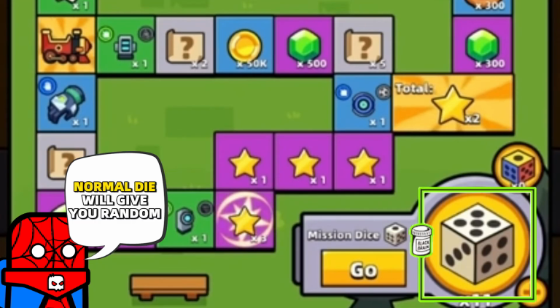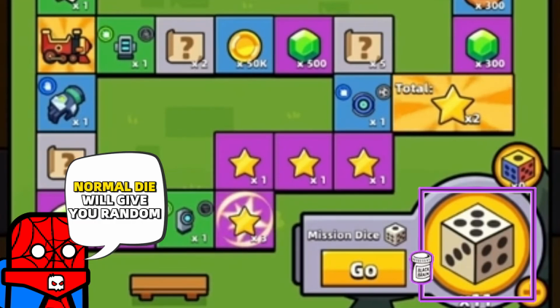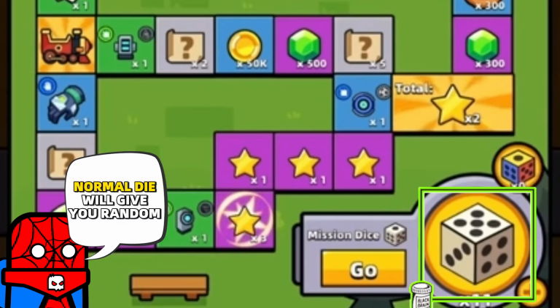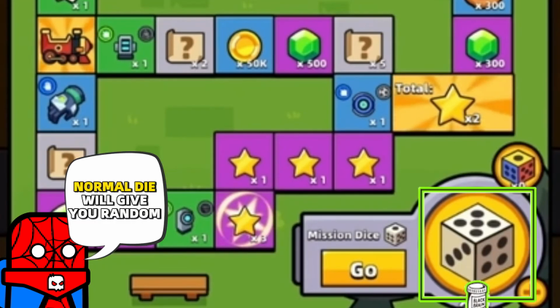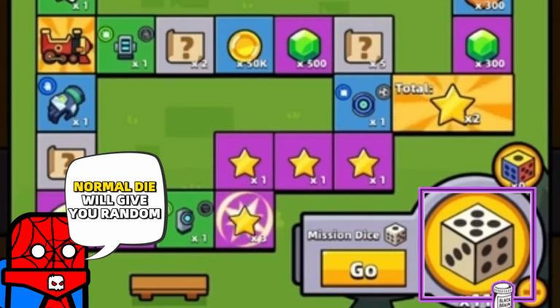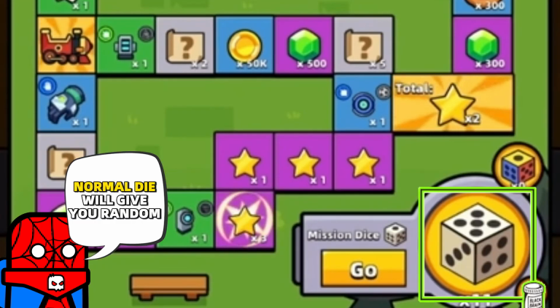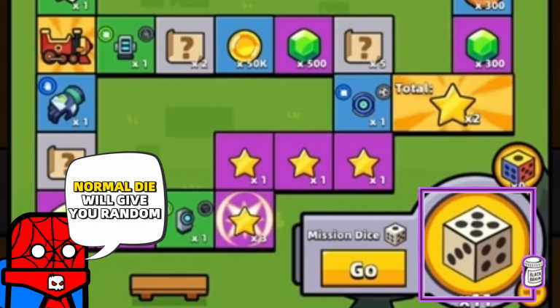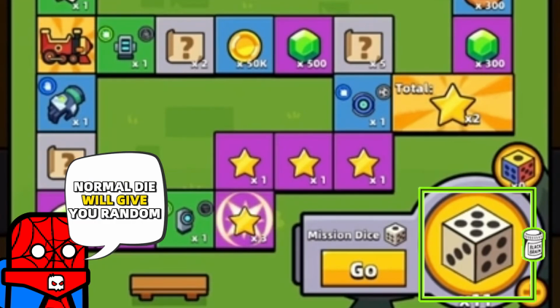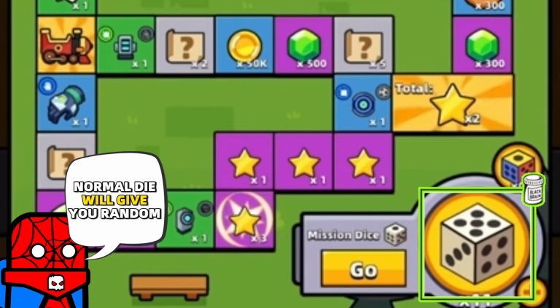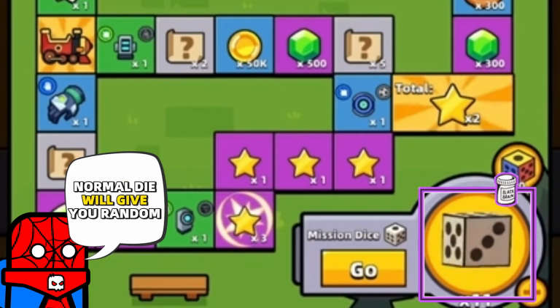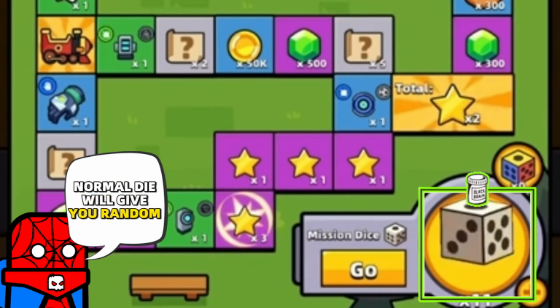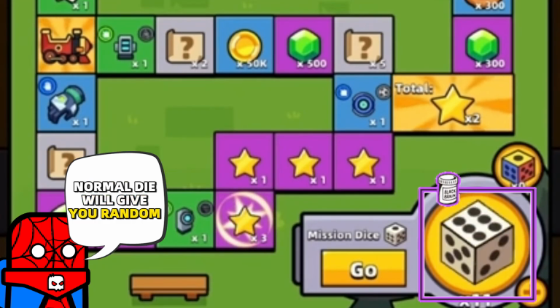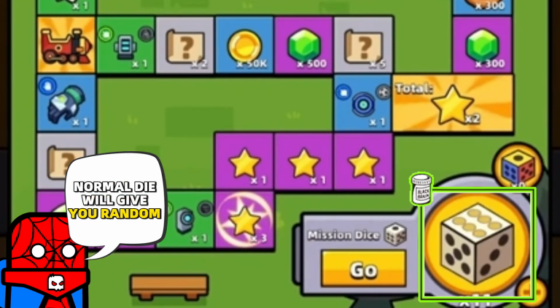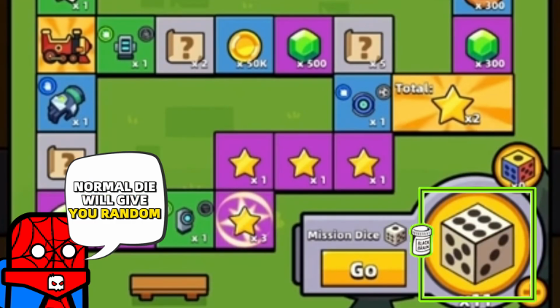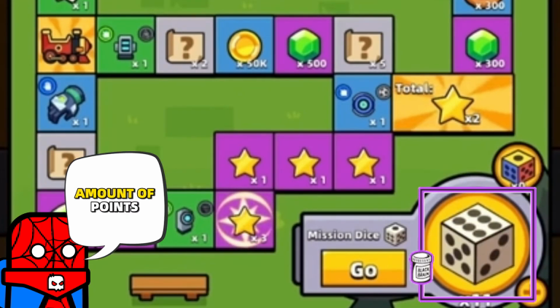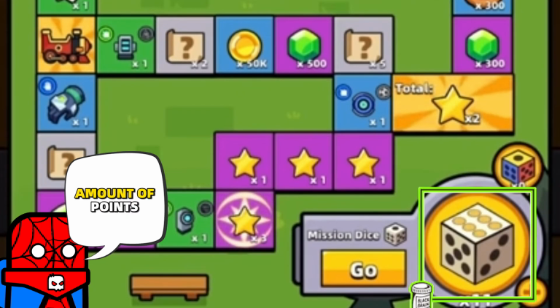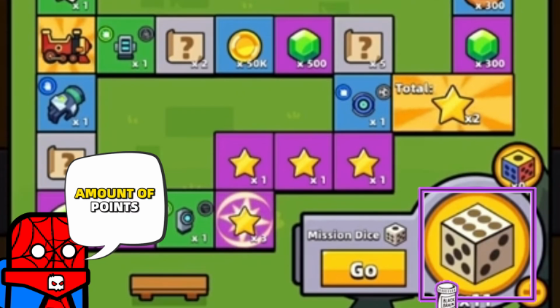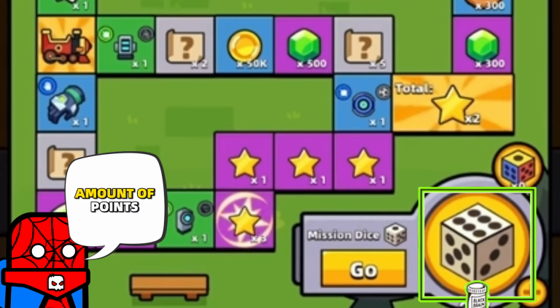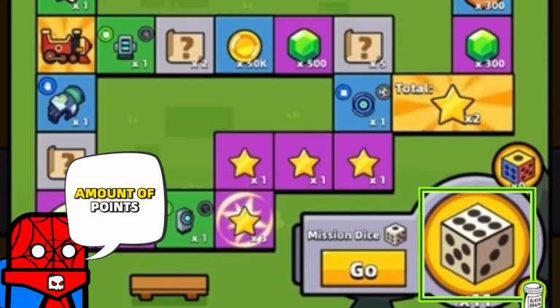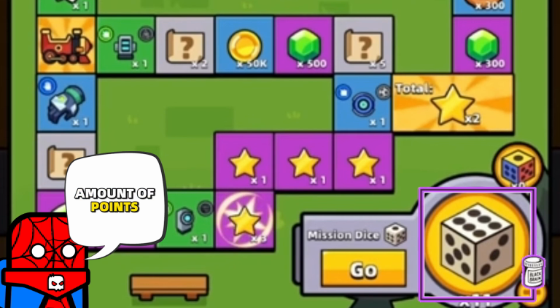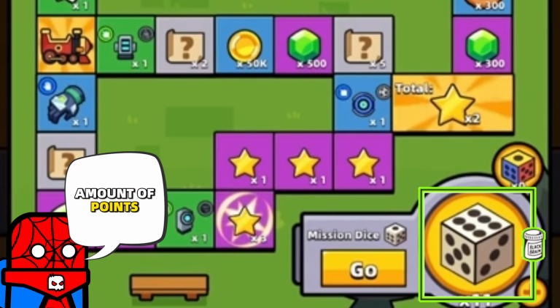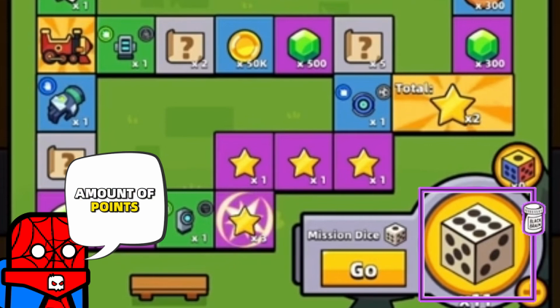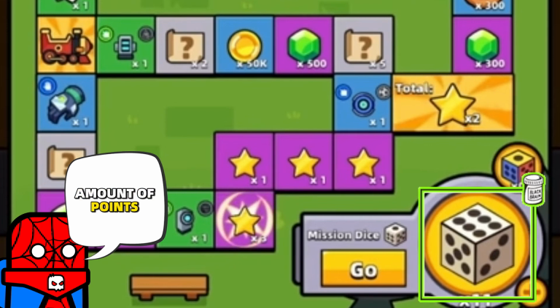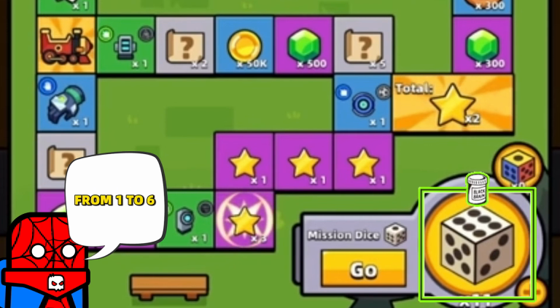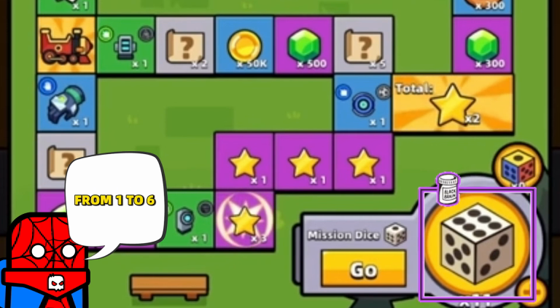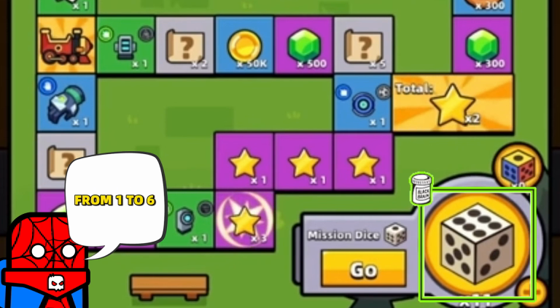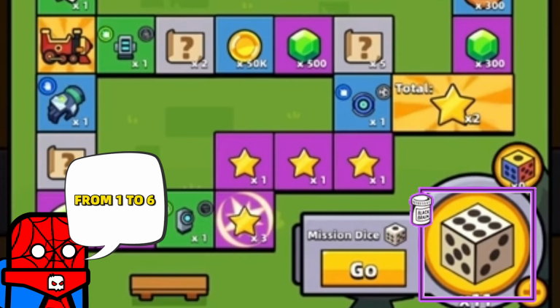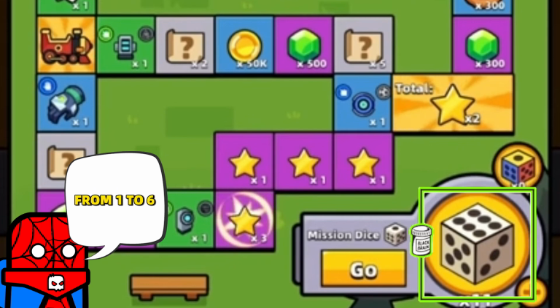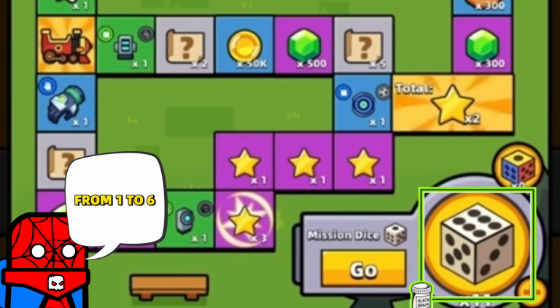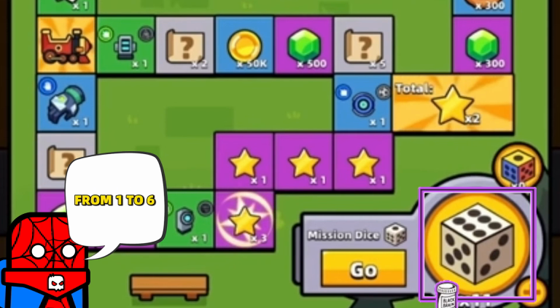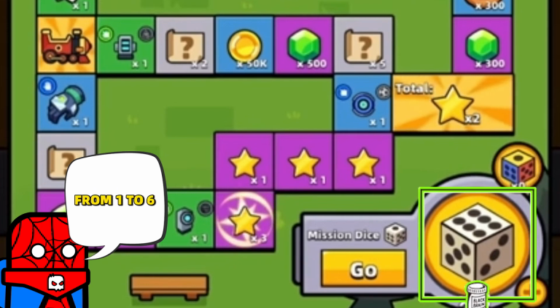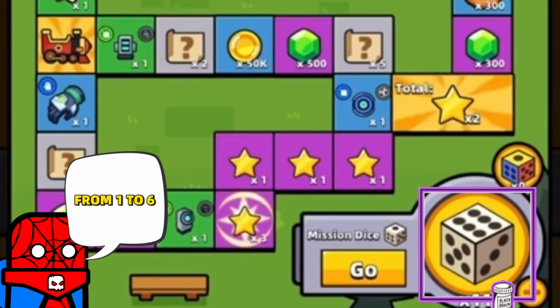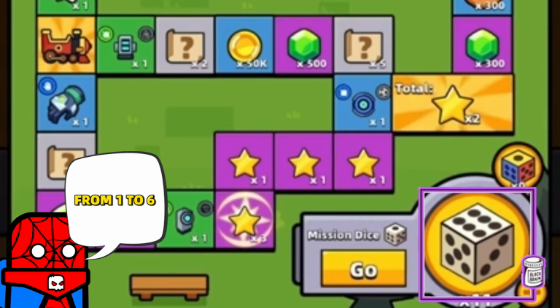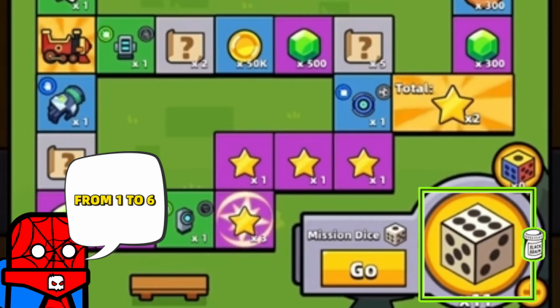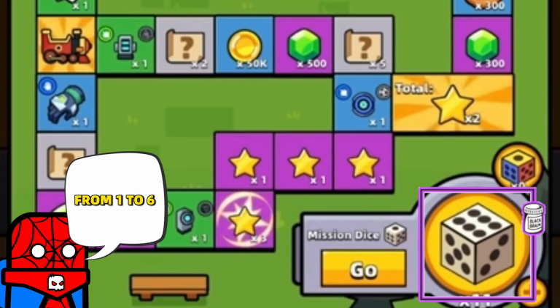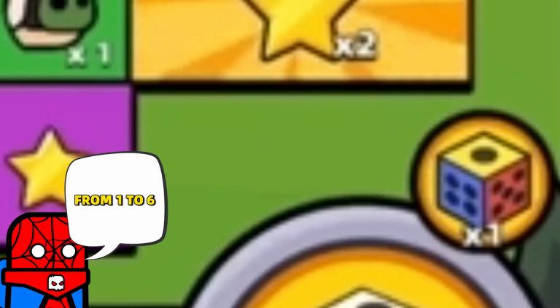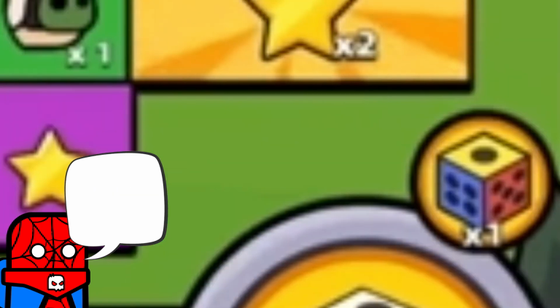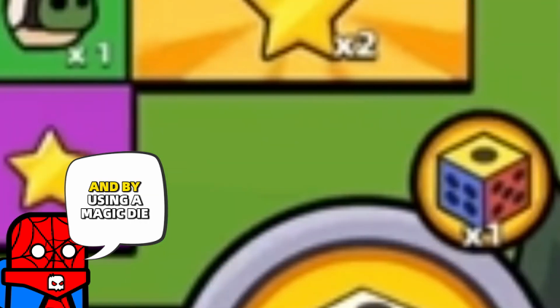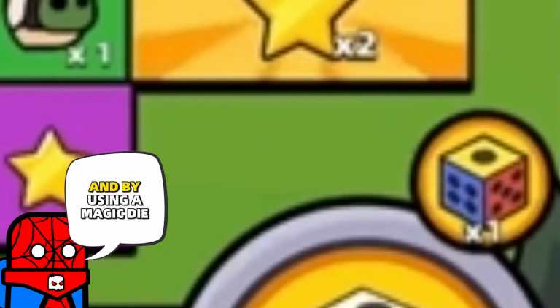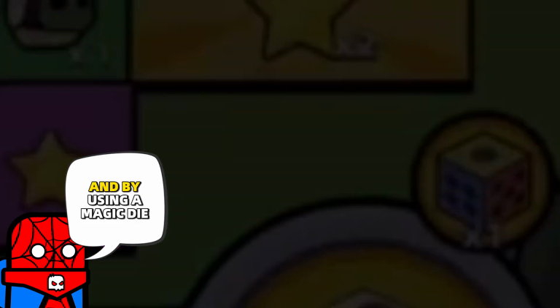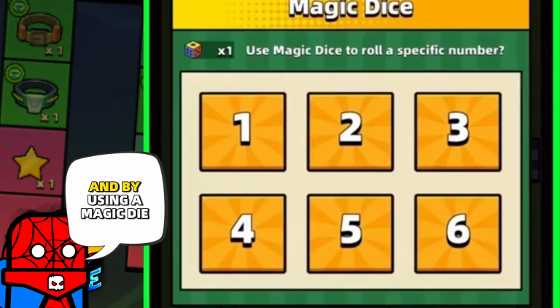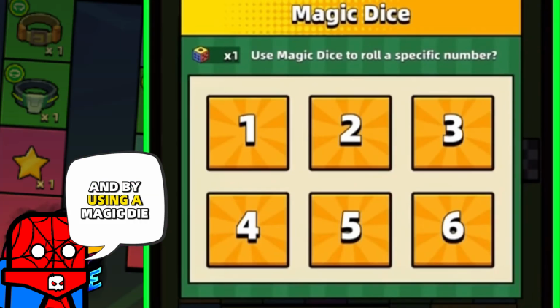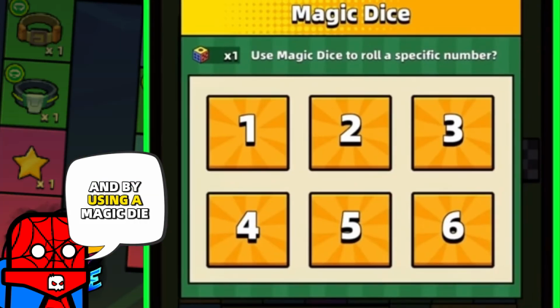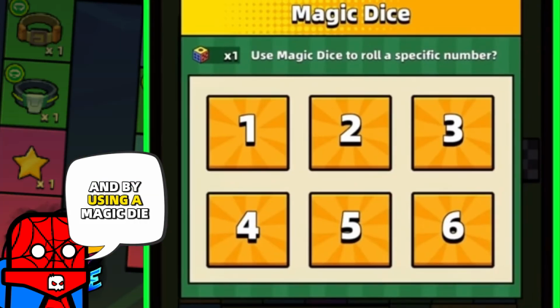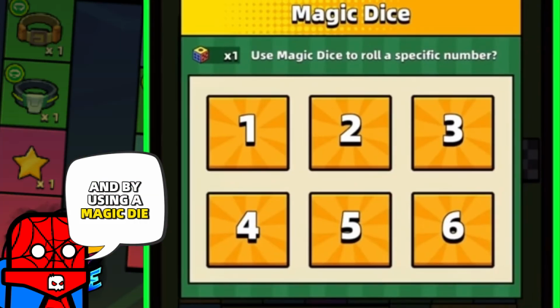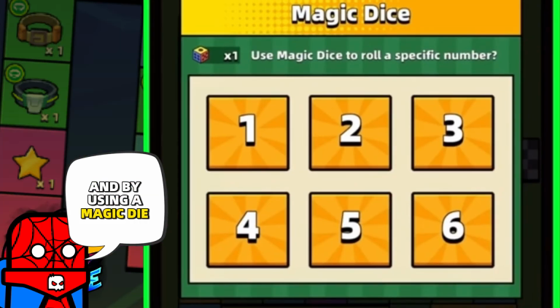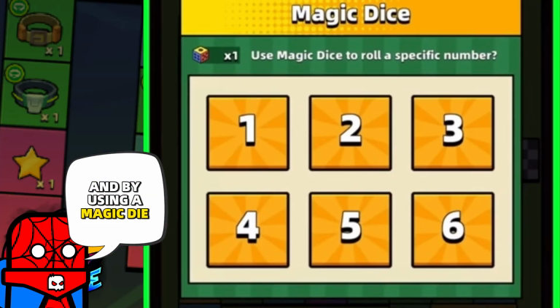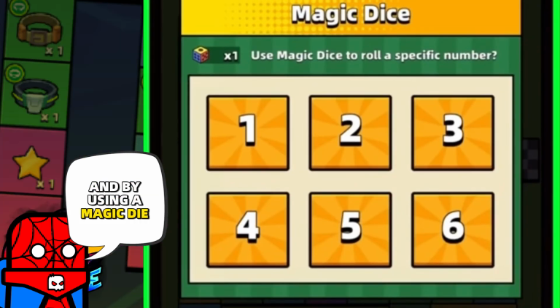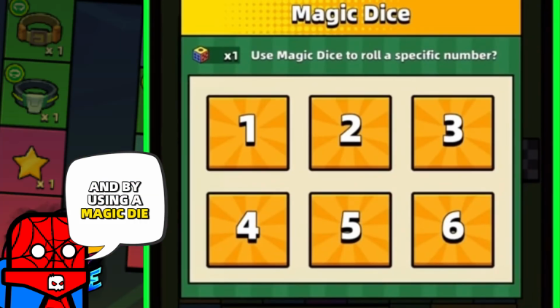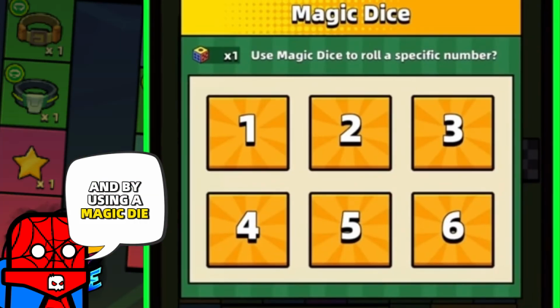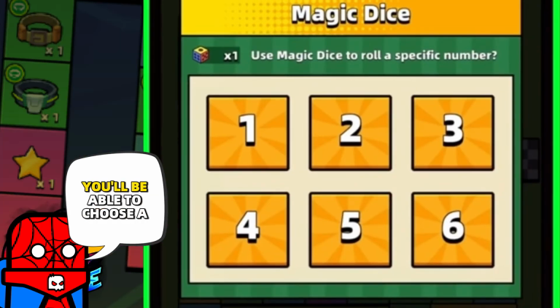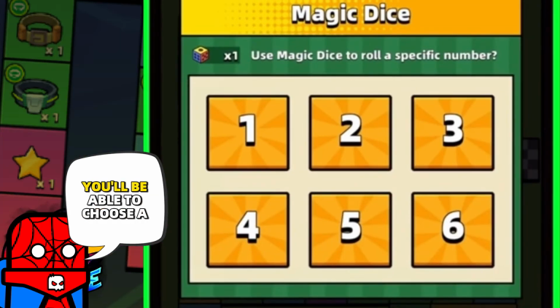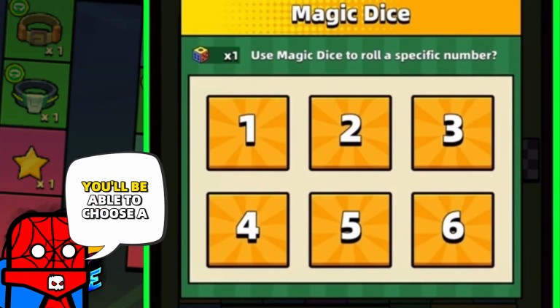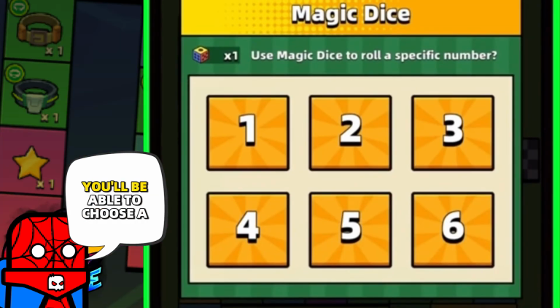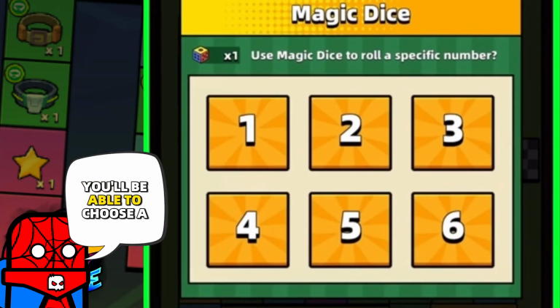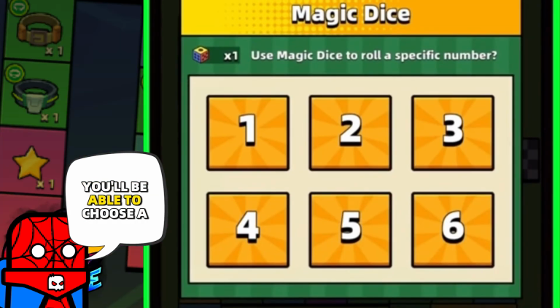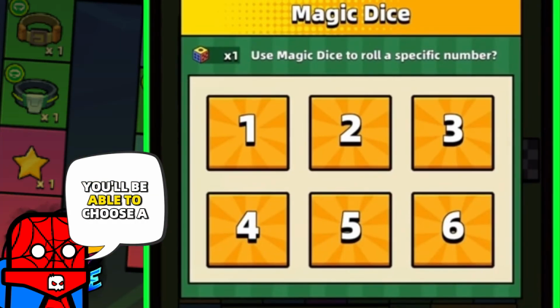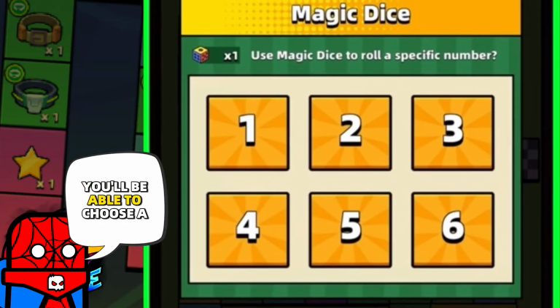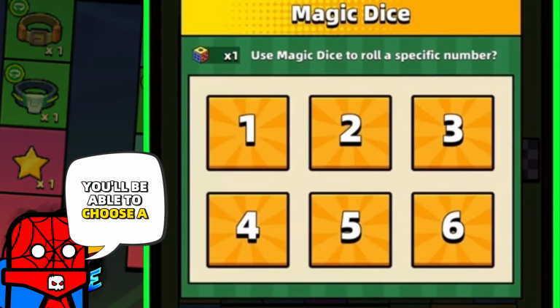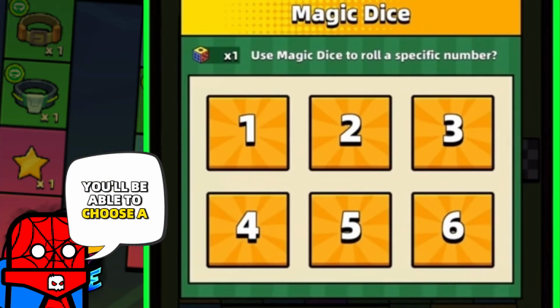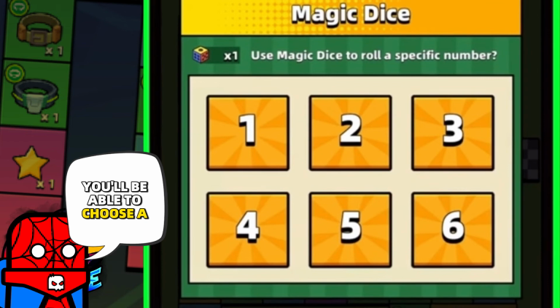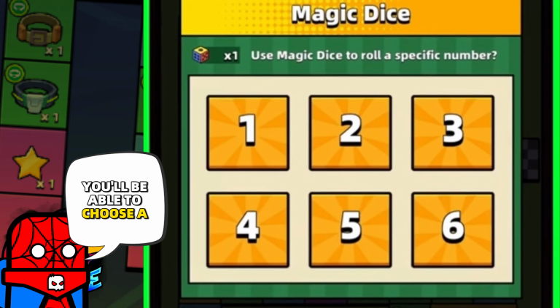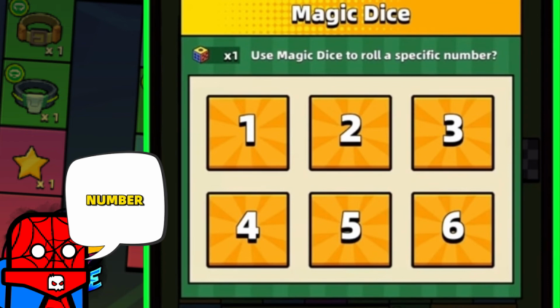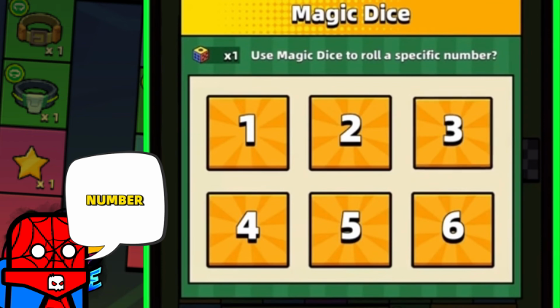Normal die will give you a random amount of points from 1 to 6, and by using a magic die, you will be able to choose the number.